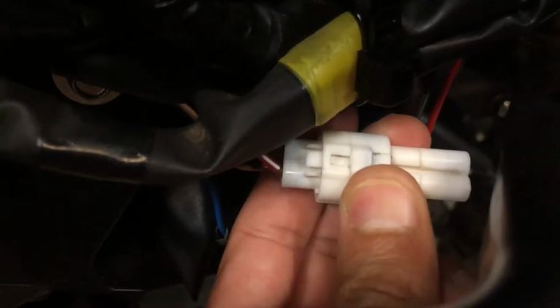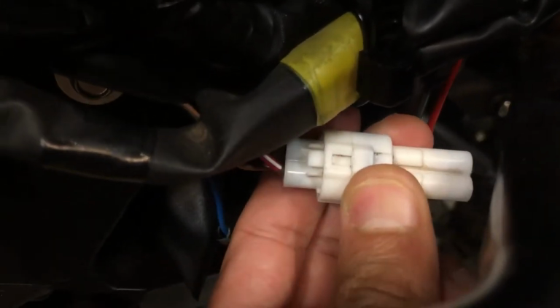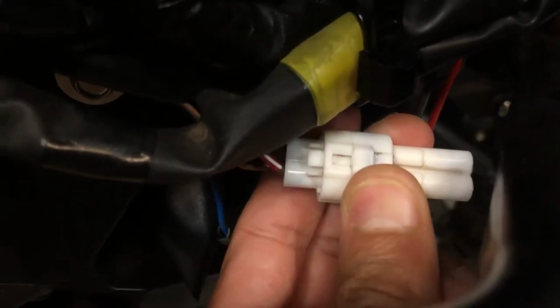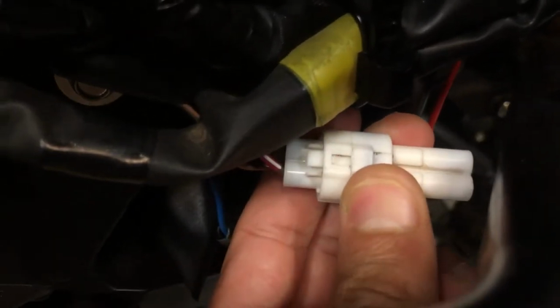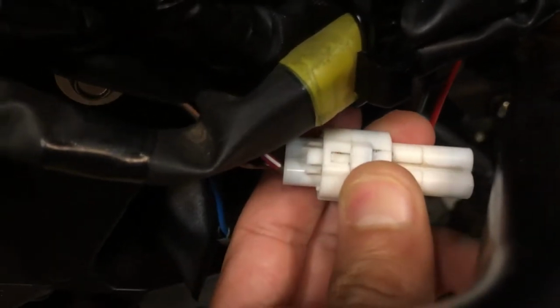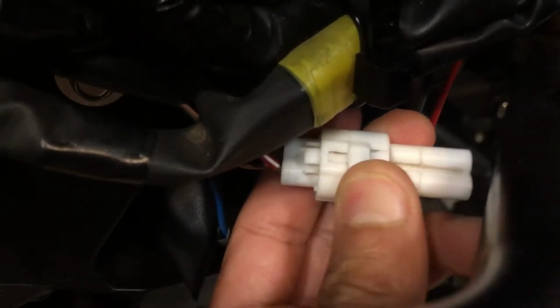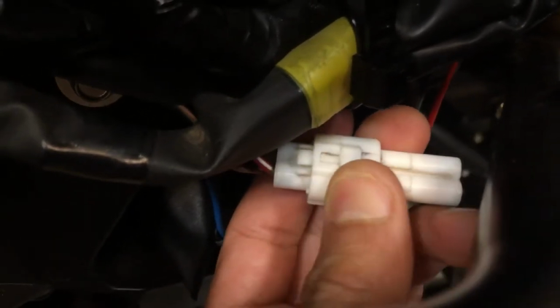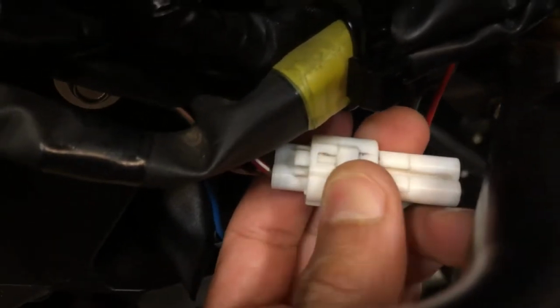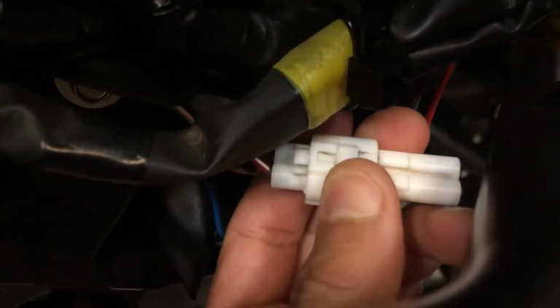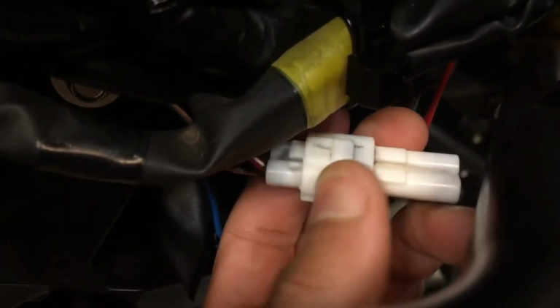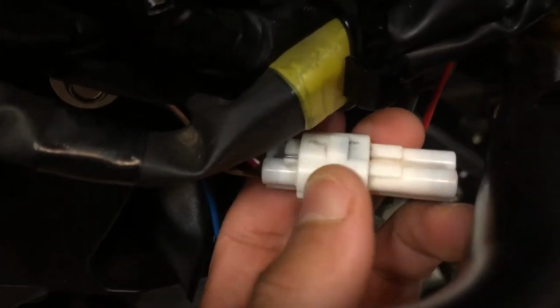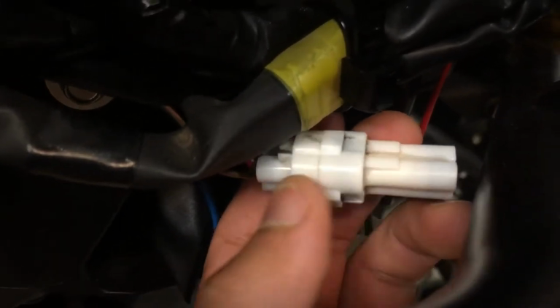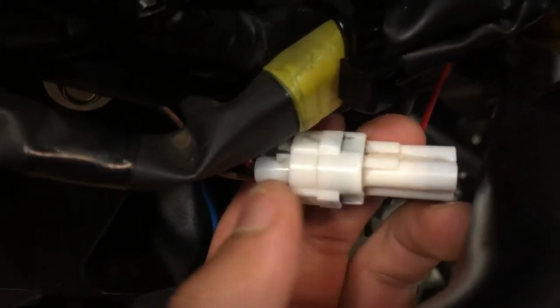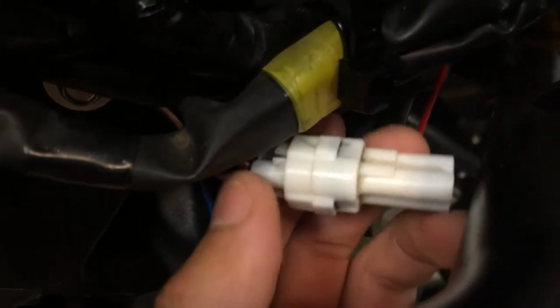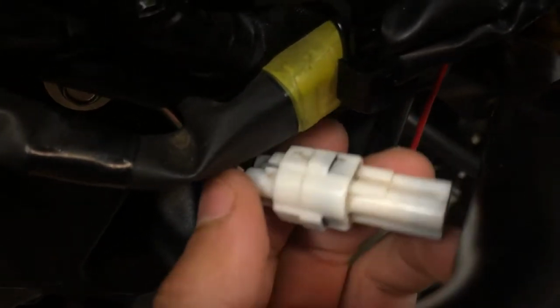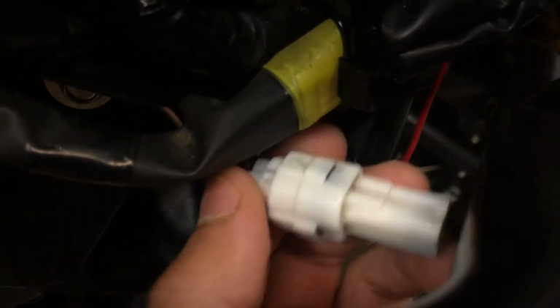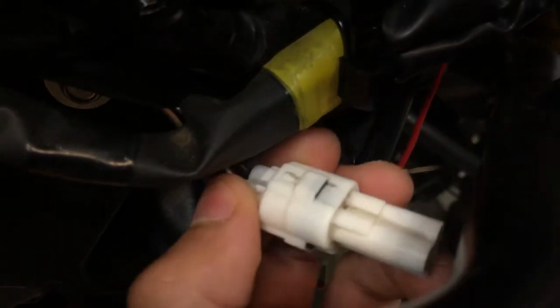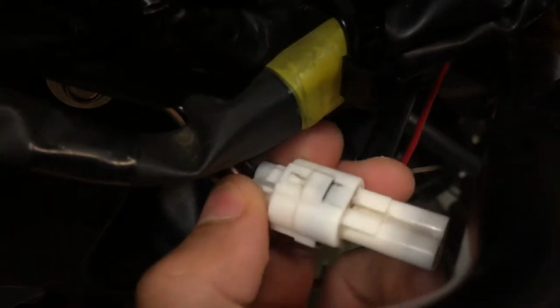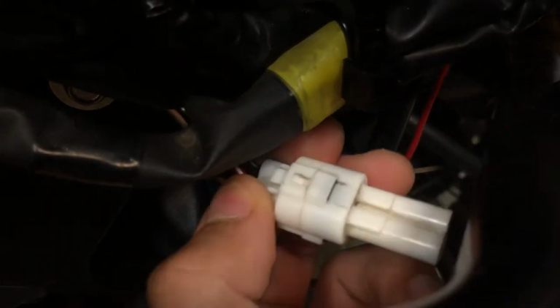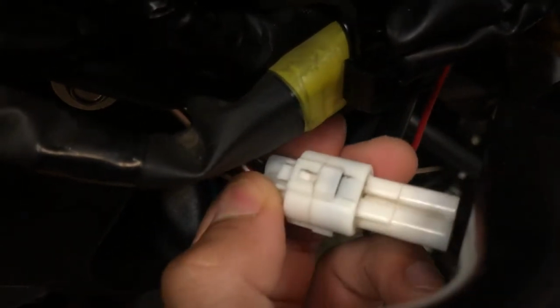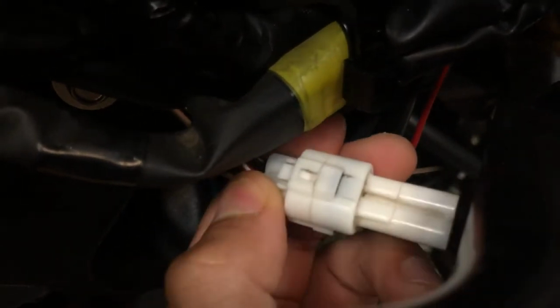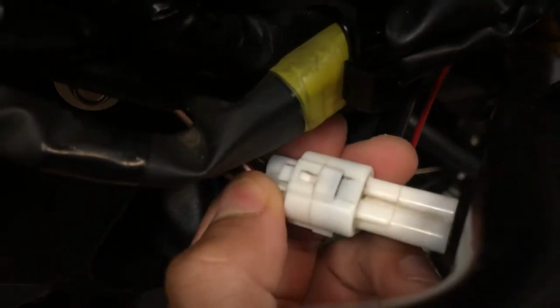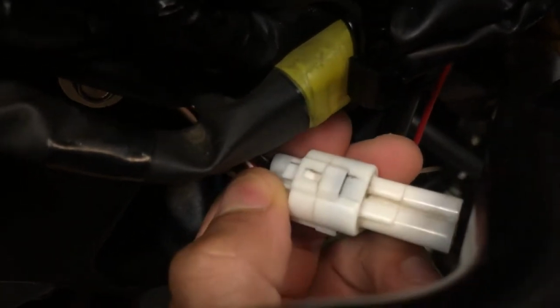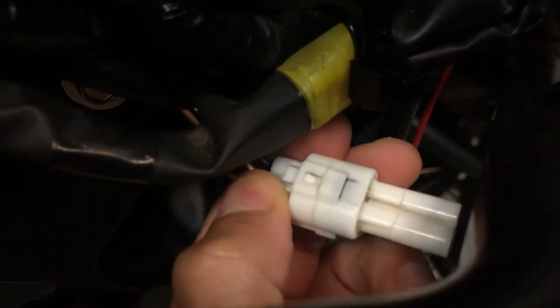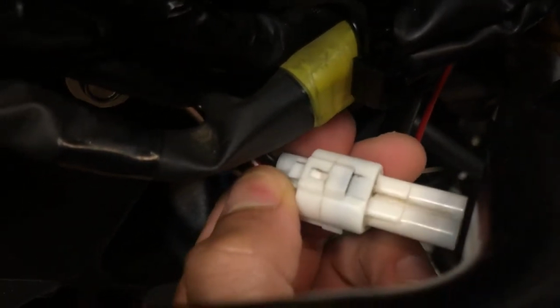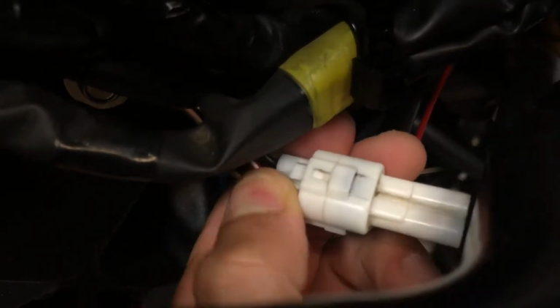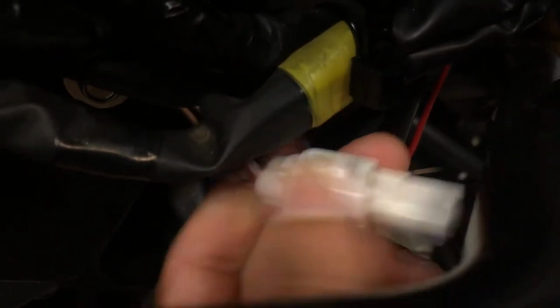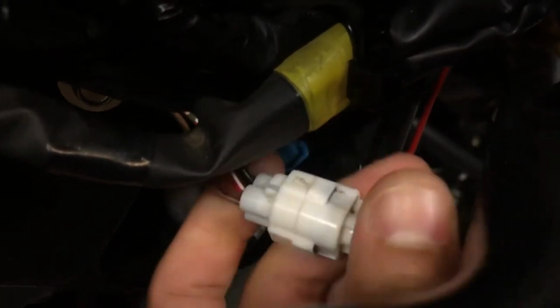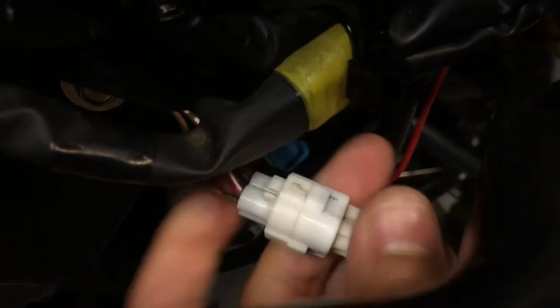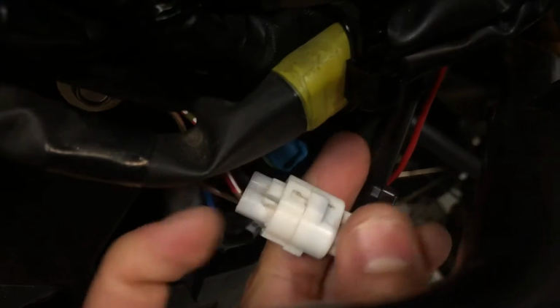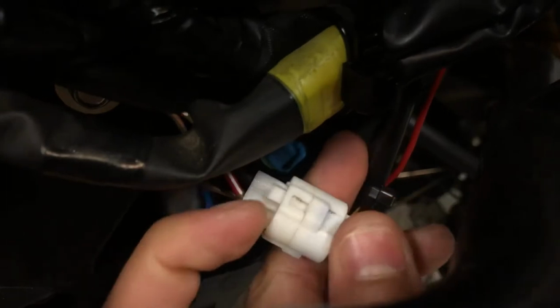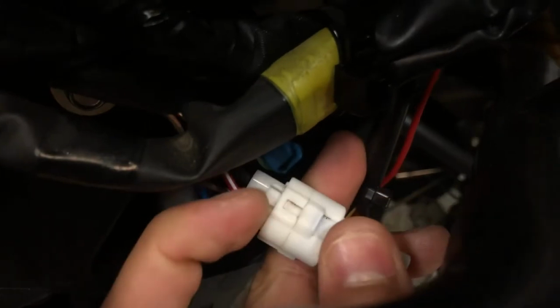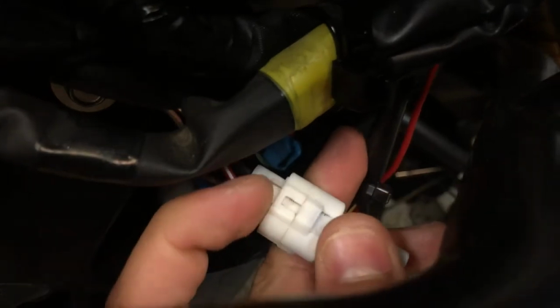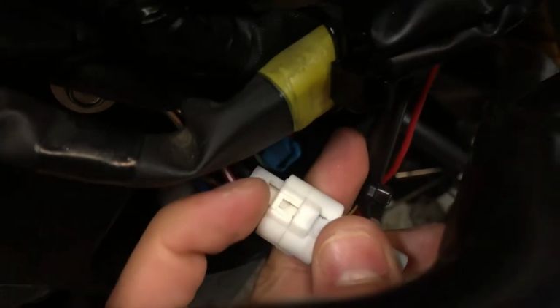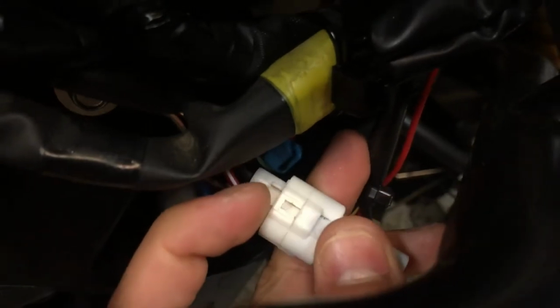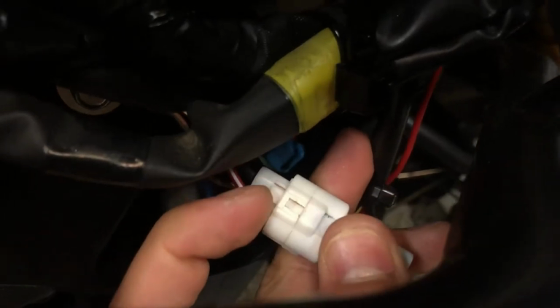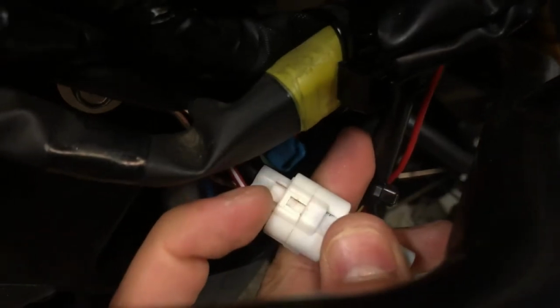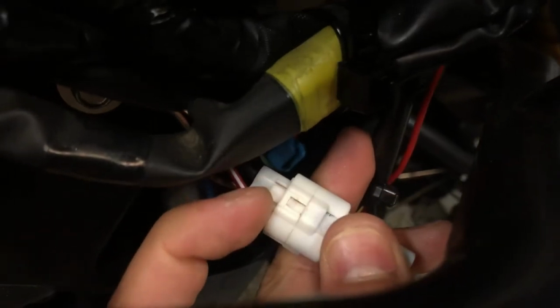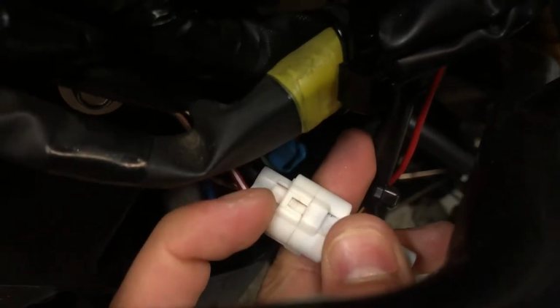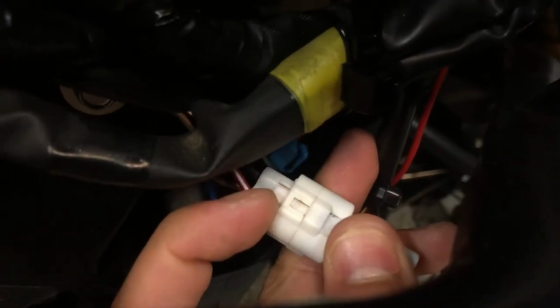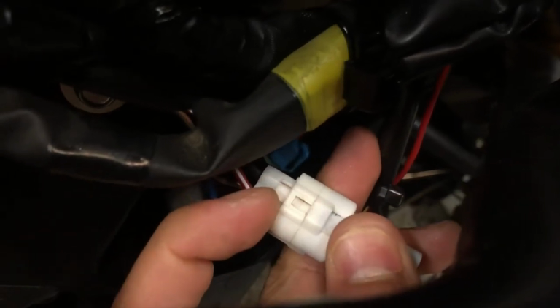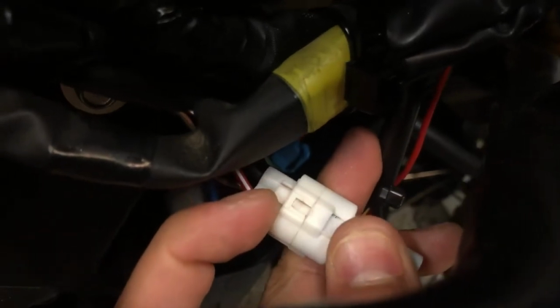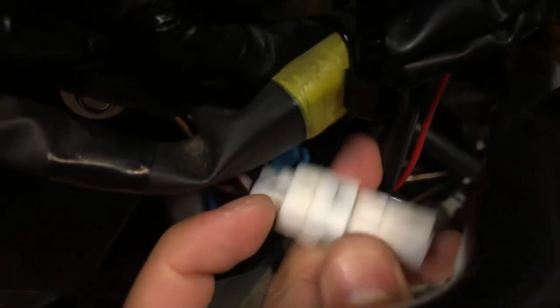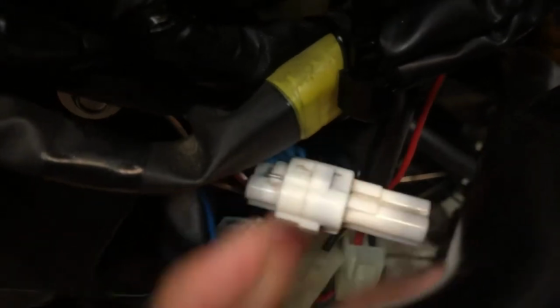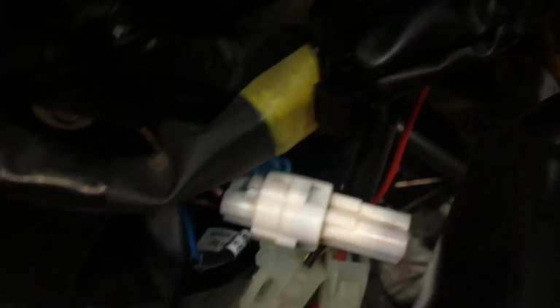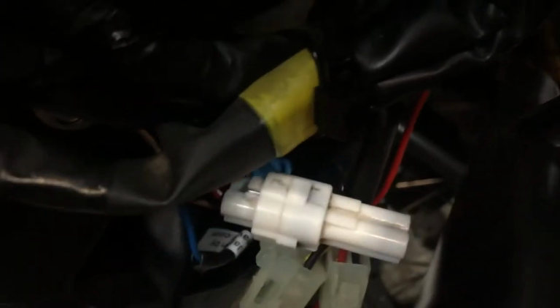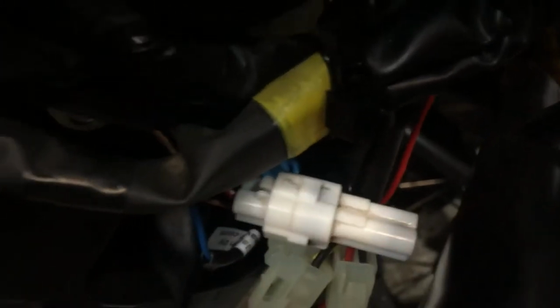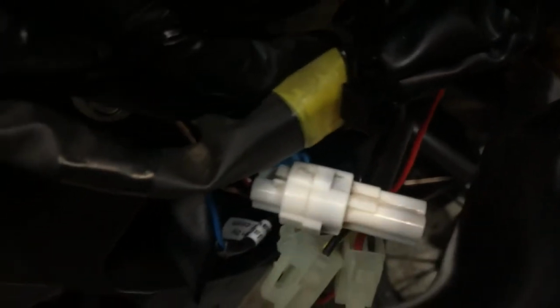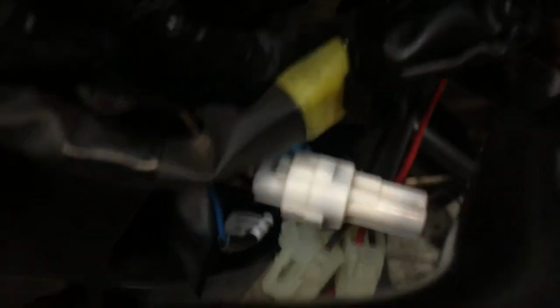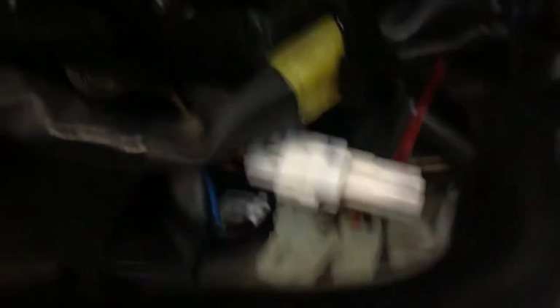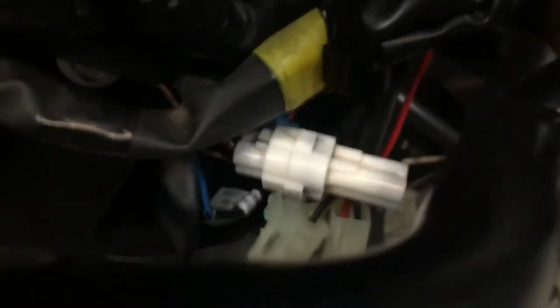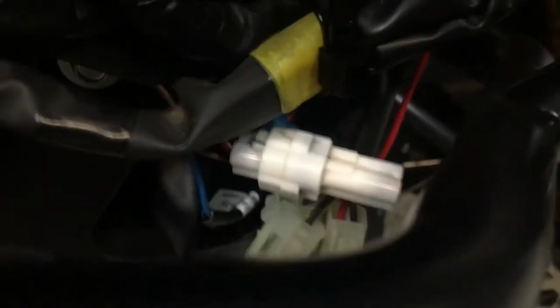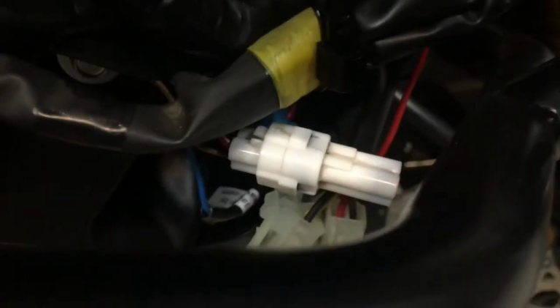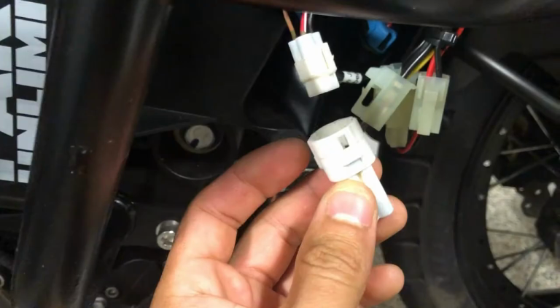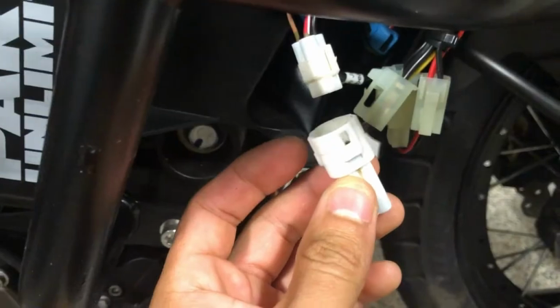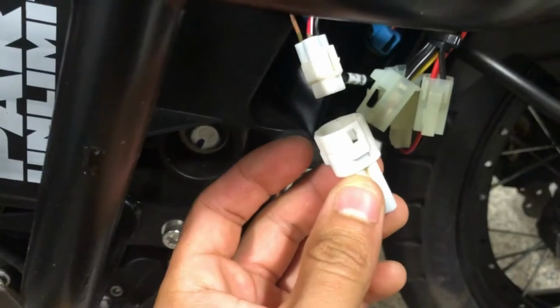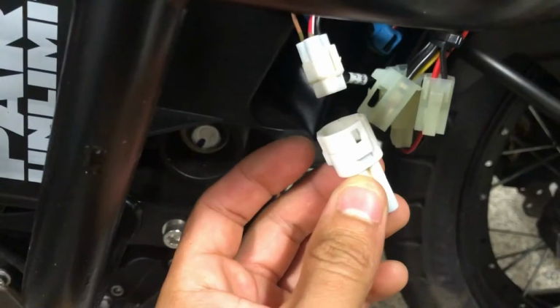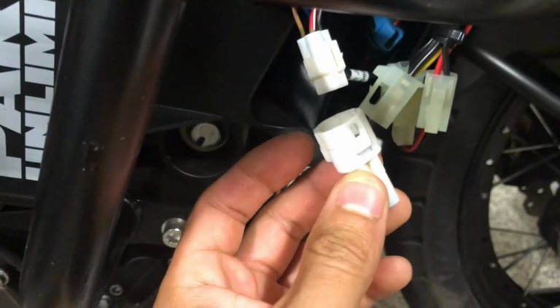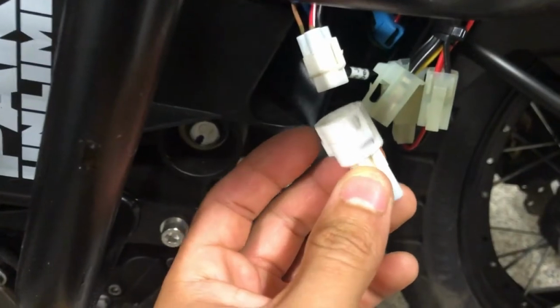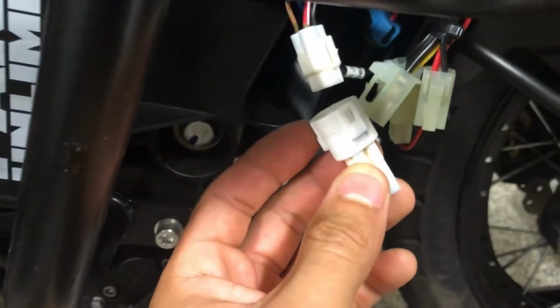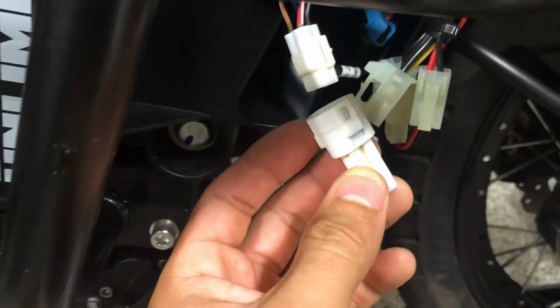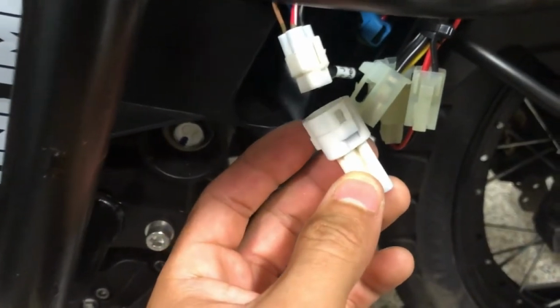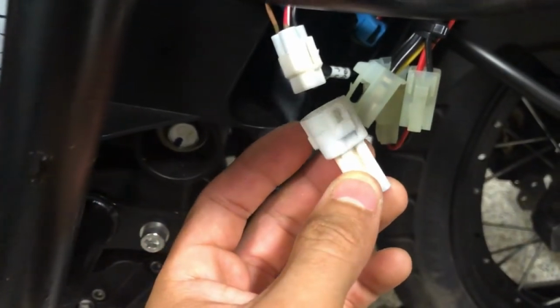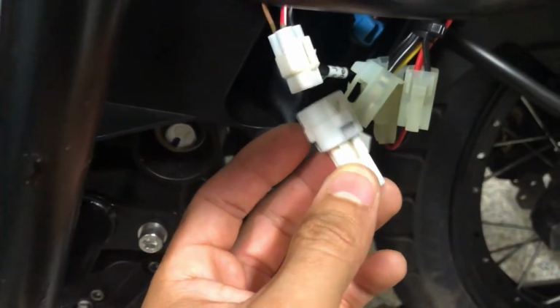I'm going to put the phone down in a second, but show you what it looks like when it's off. You would depress this tab right here to pull it off. Here's what it looks like pulled off.